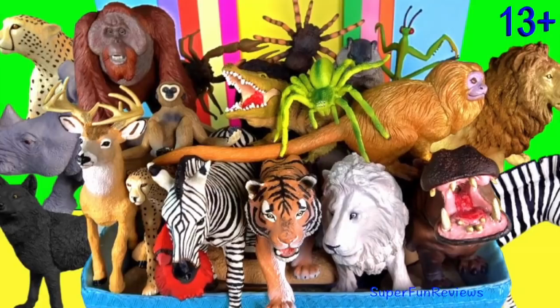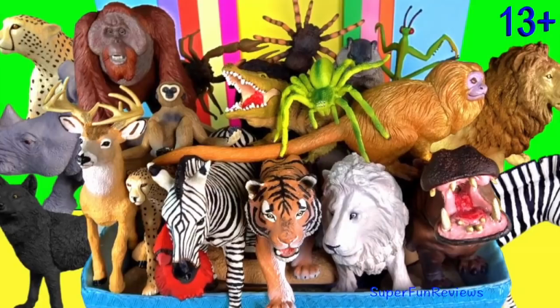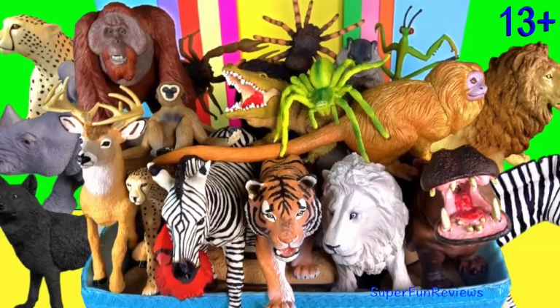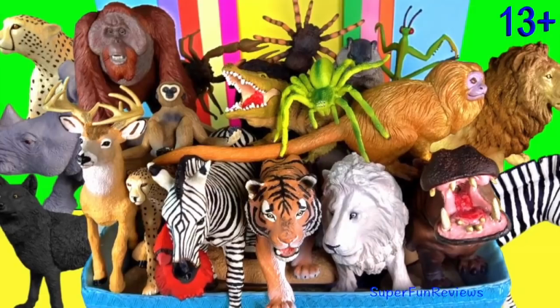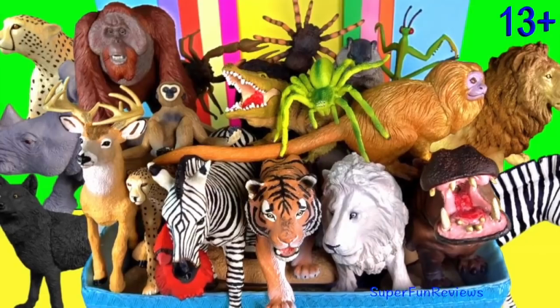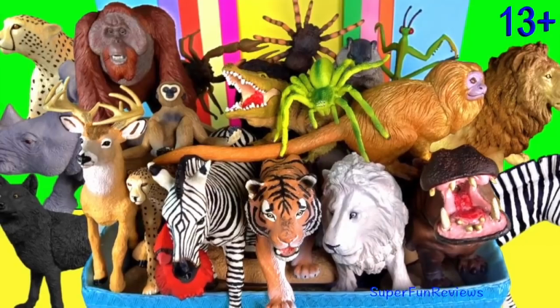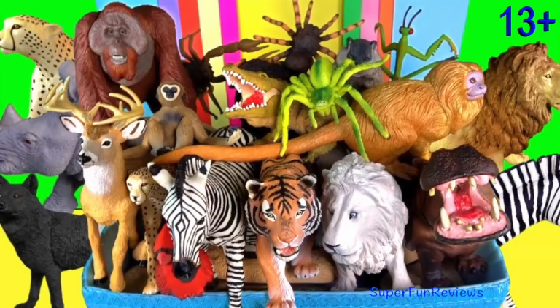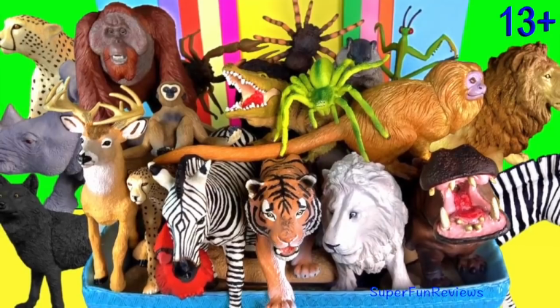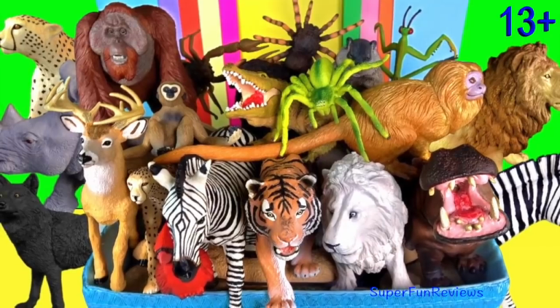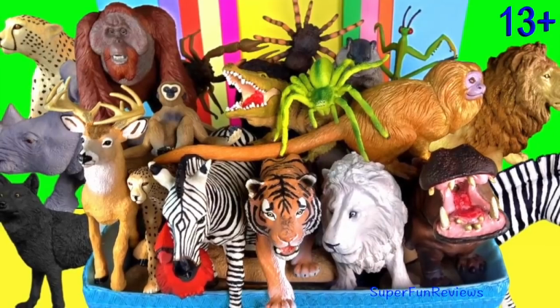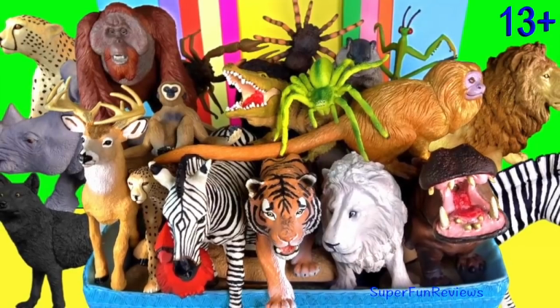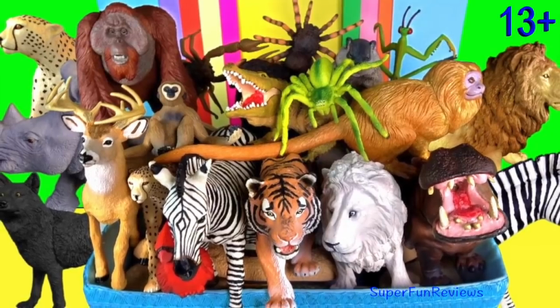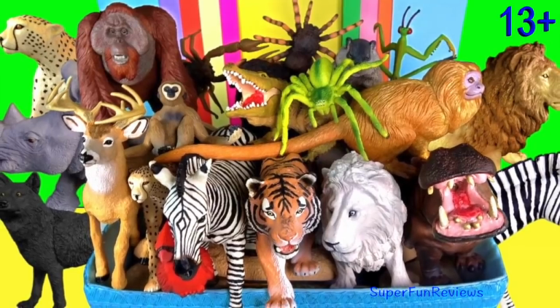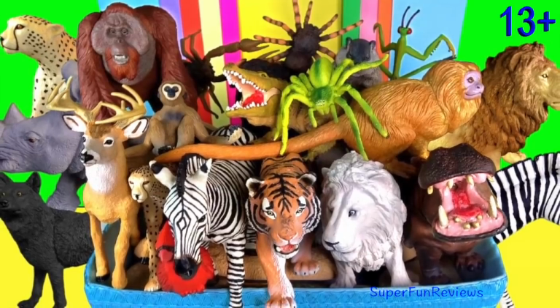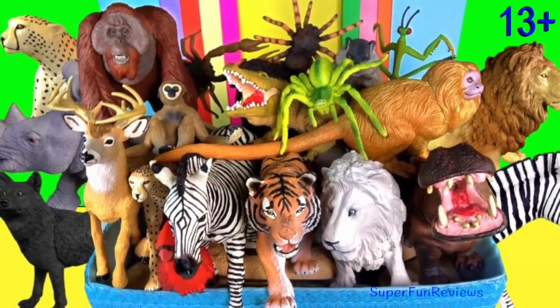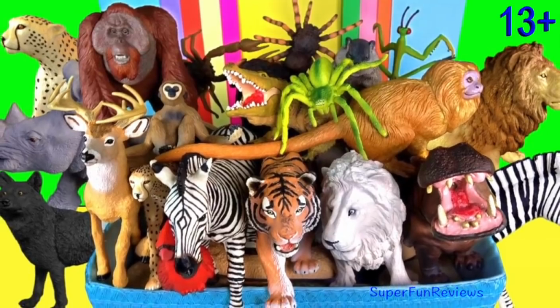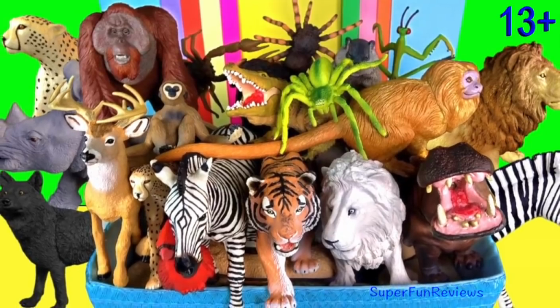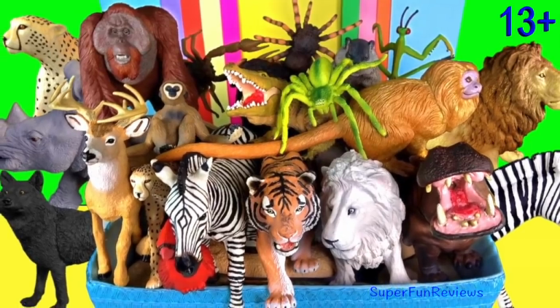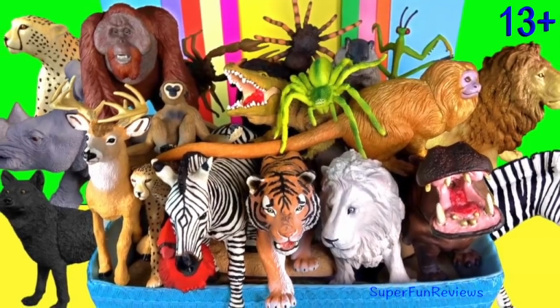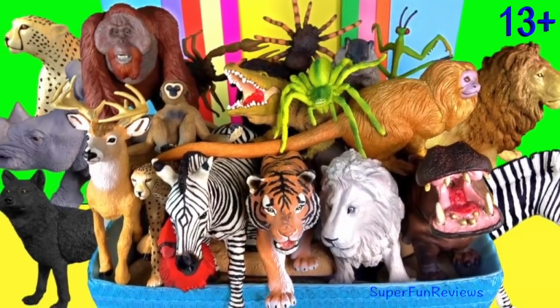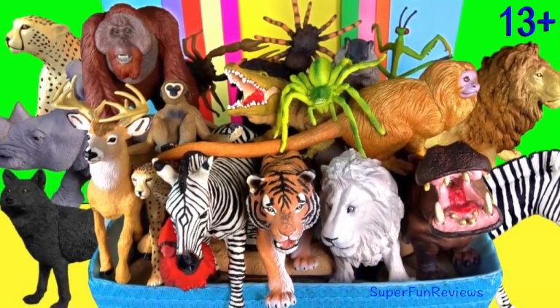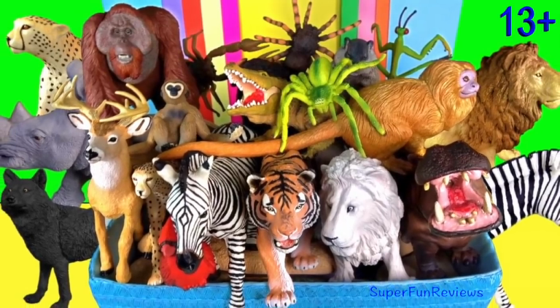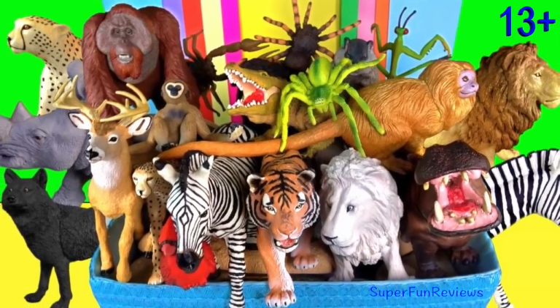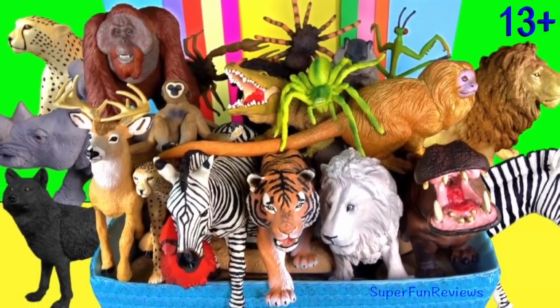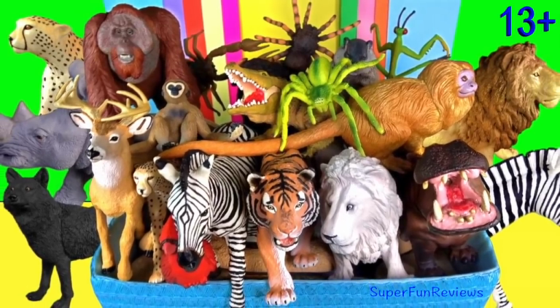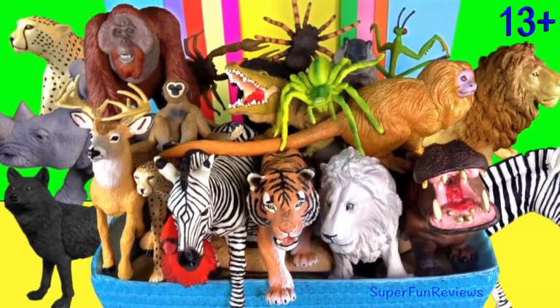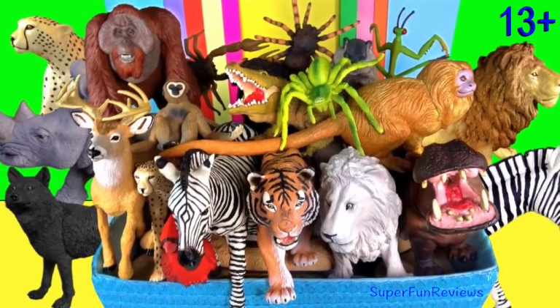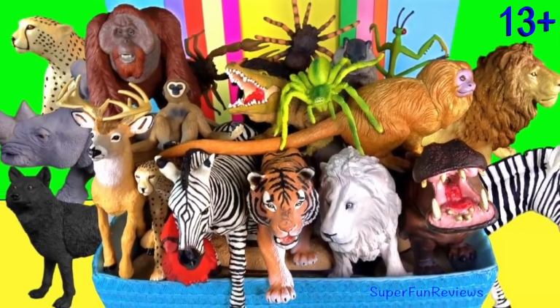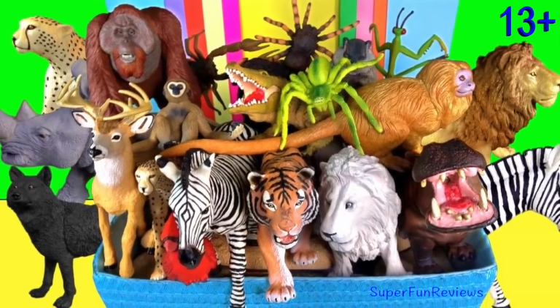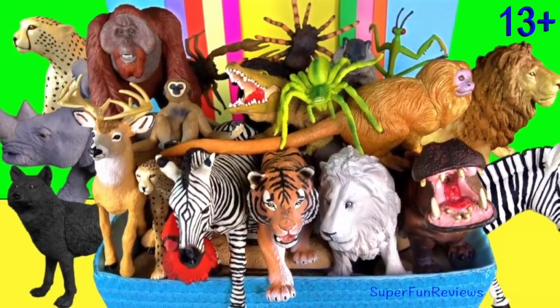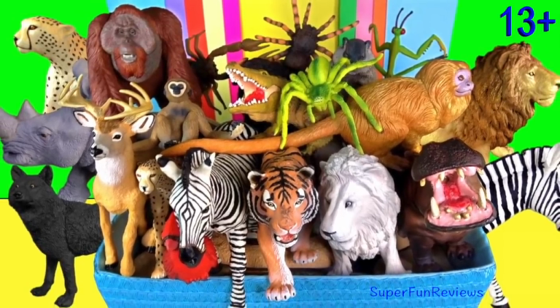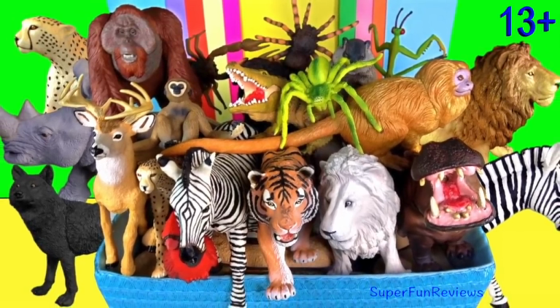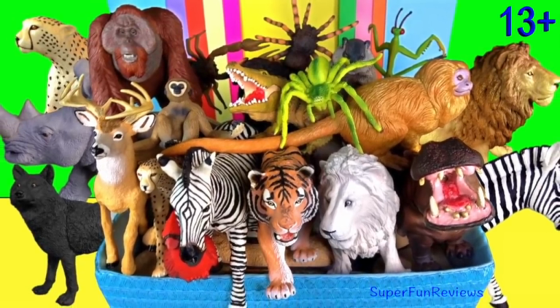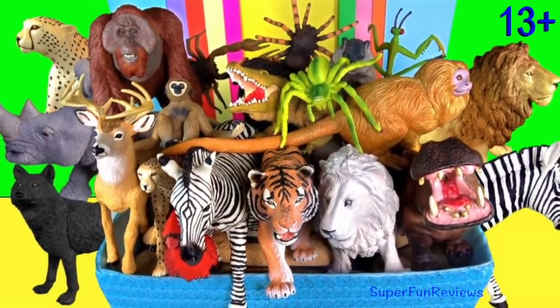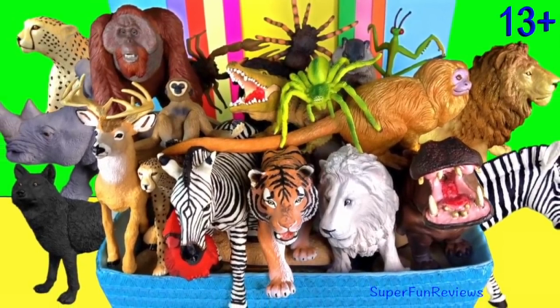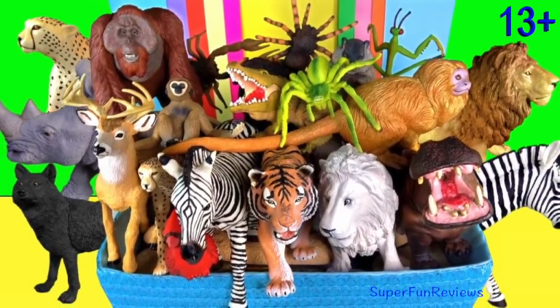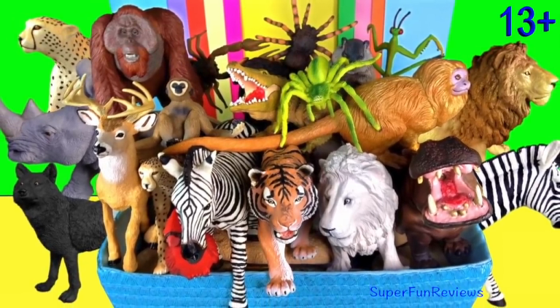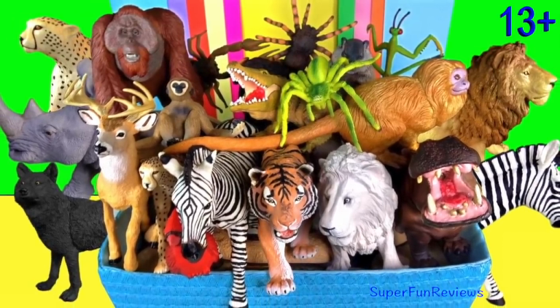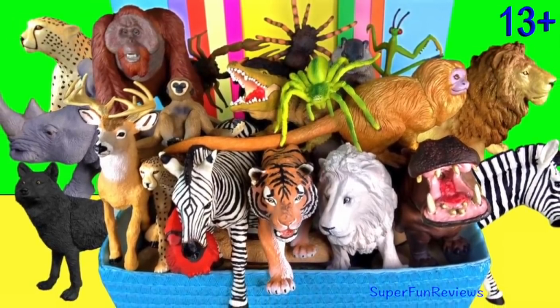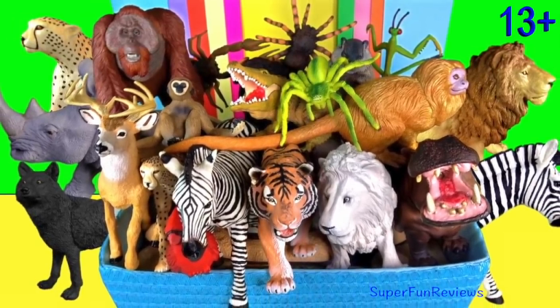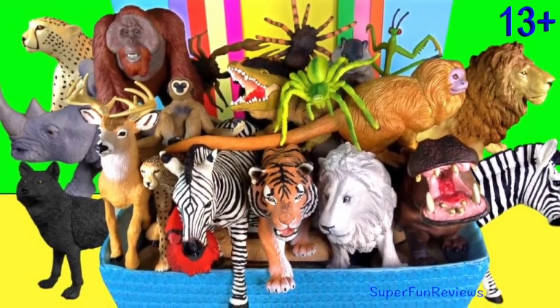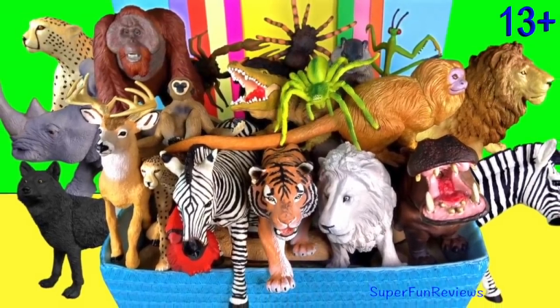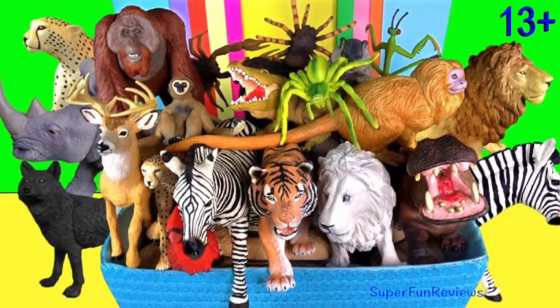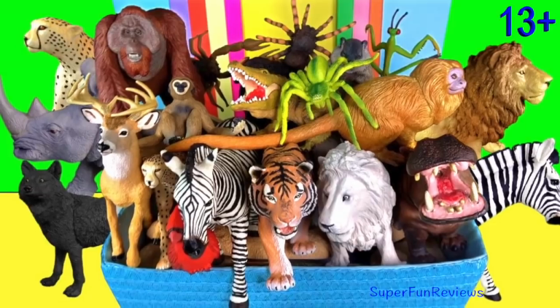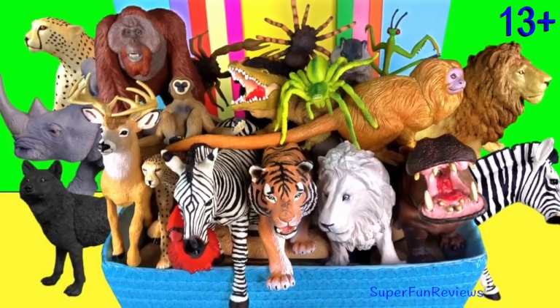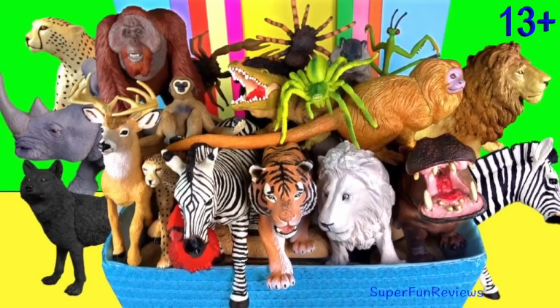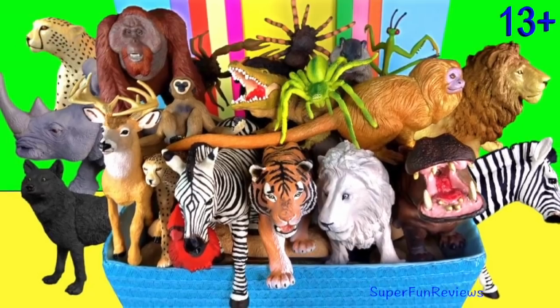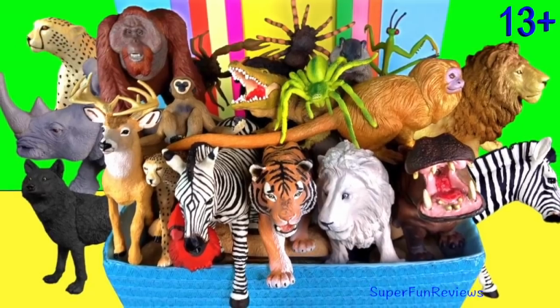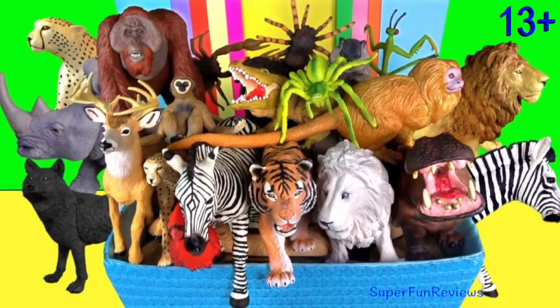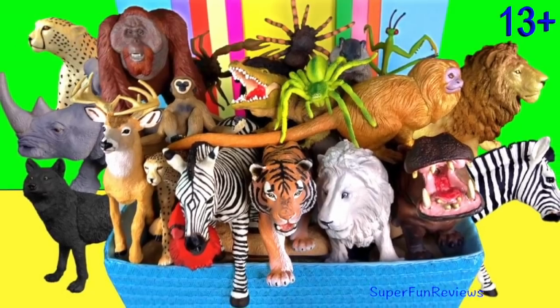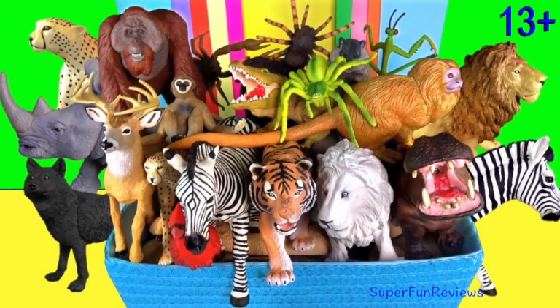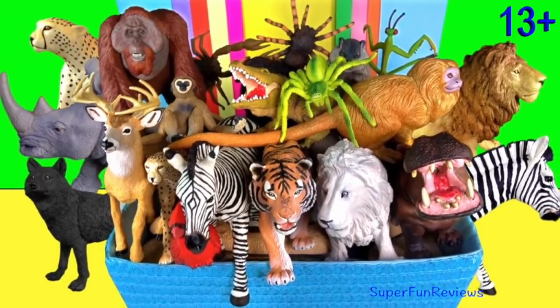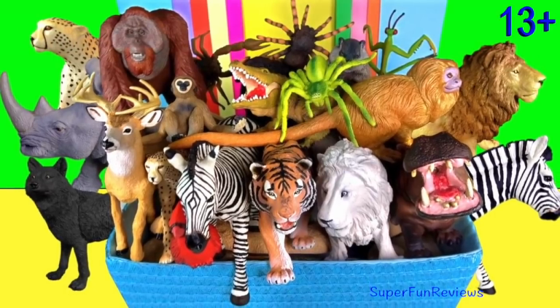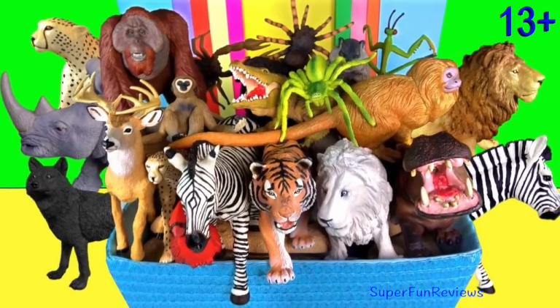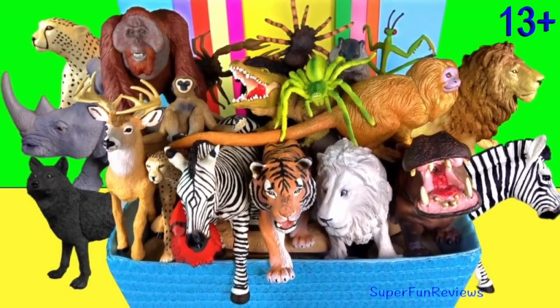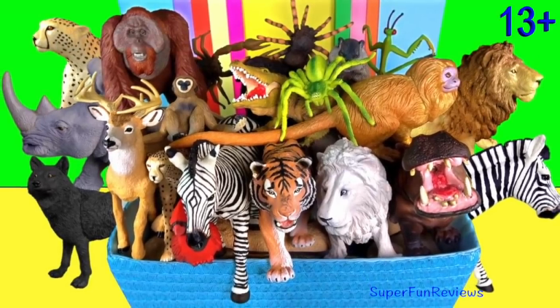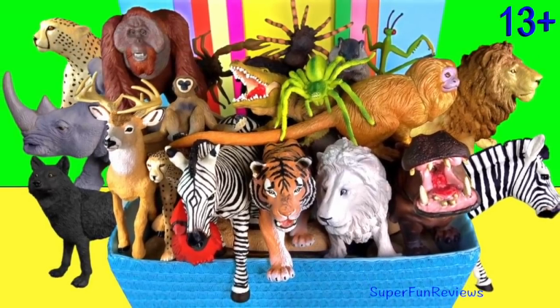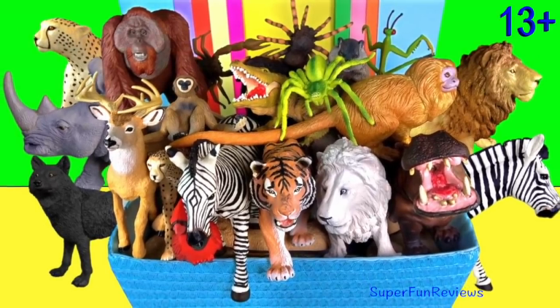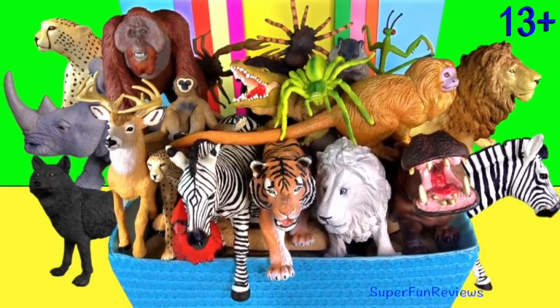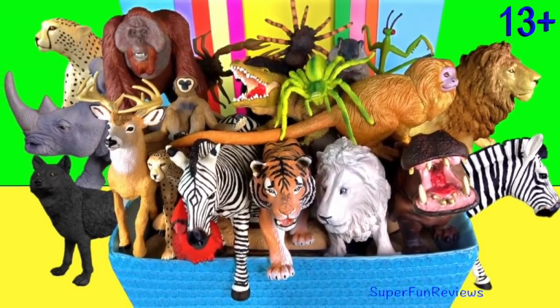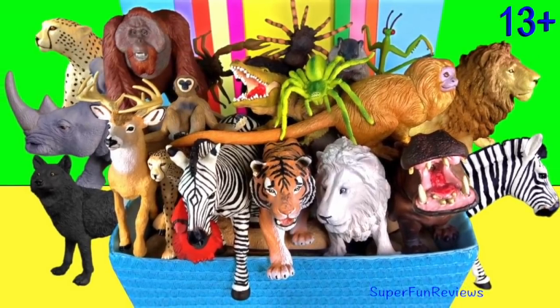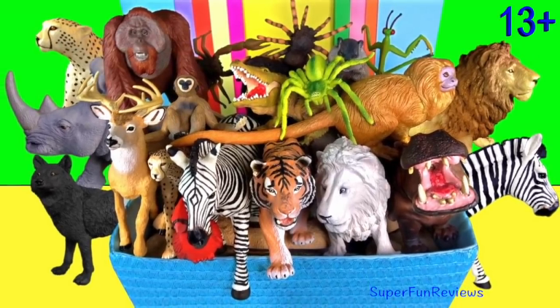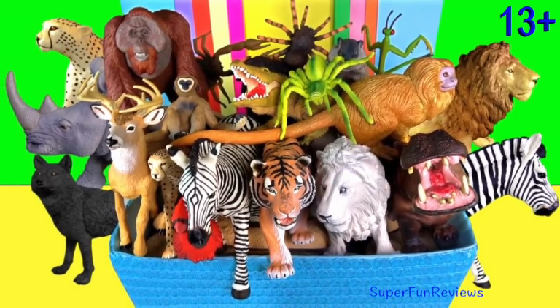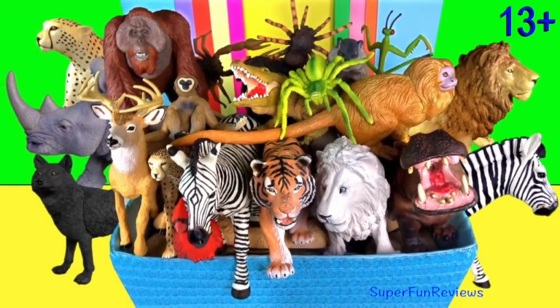Hi, it's Kerri. Lots of jumbo animals today and I've got some of my spiders out as well.